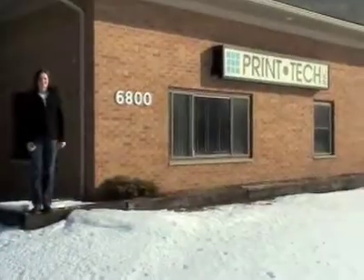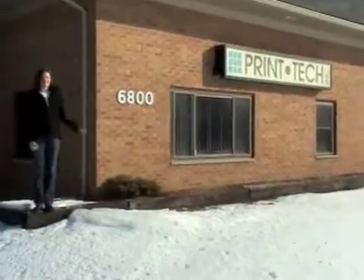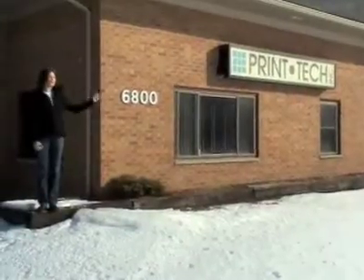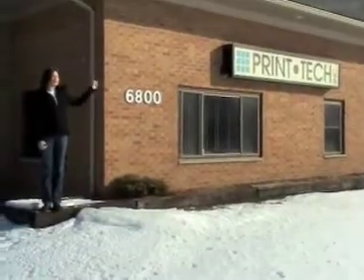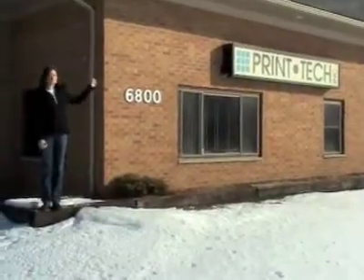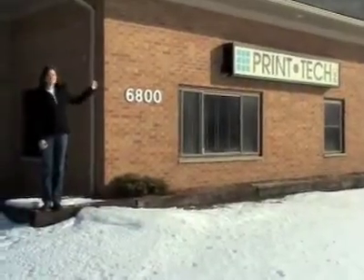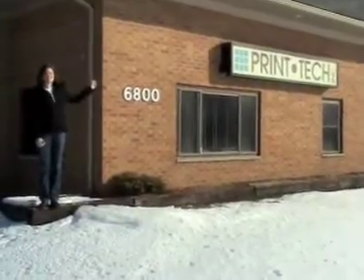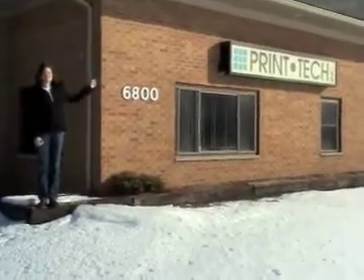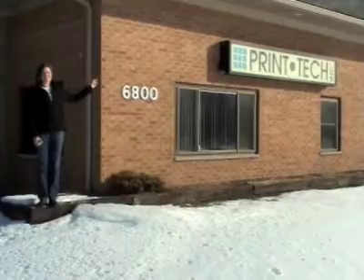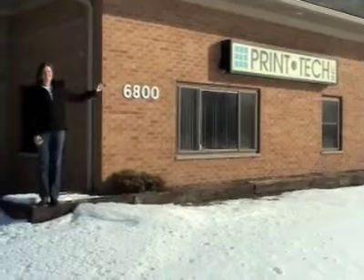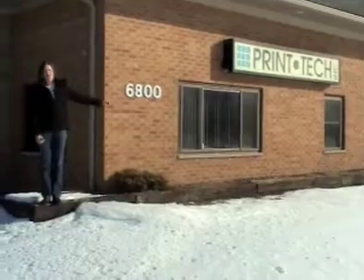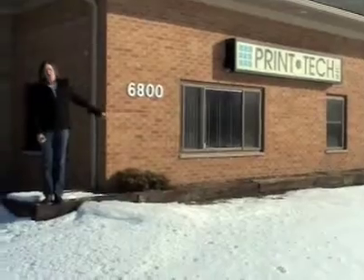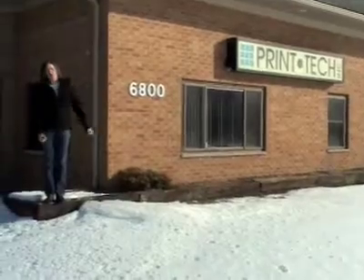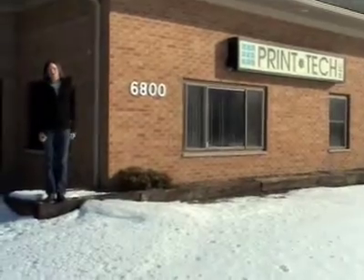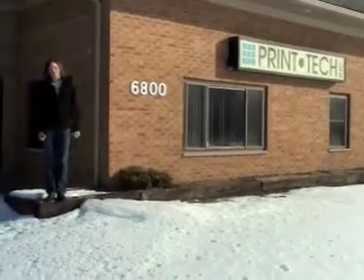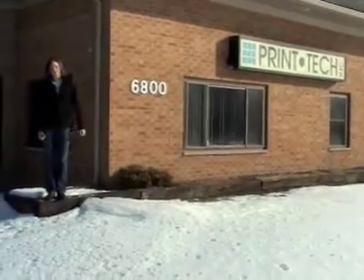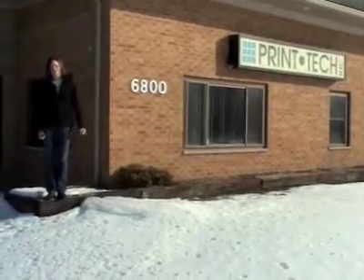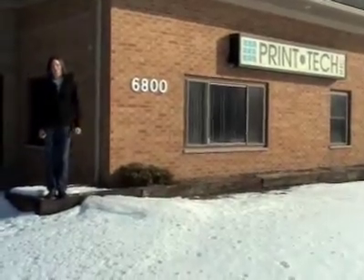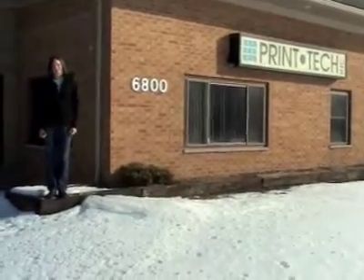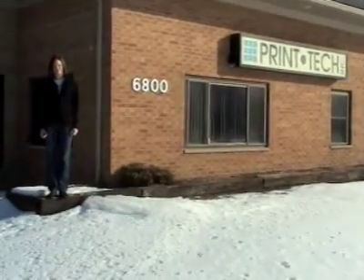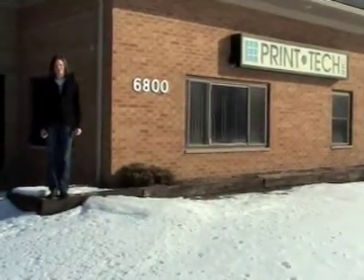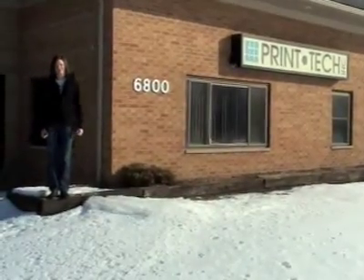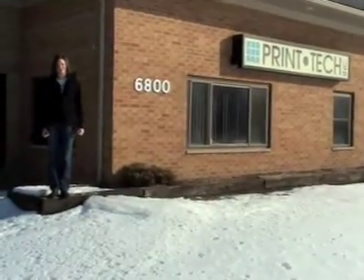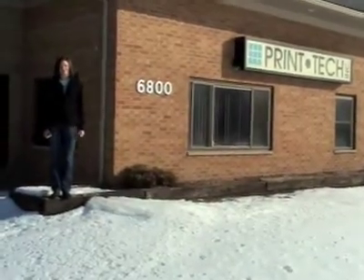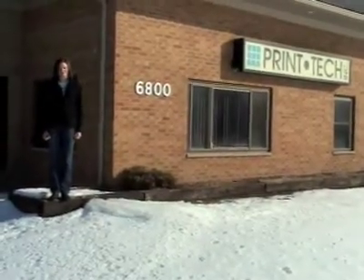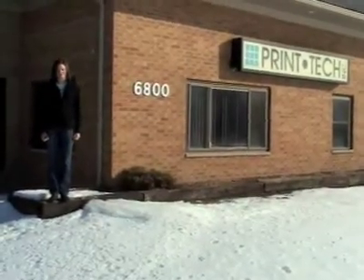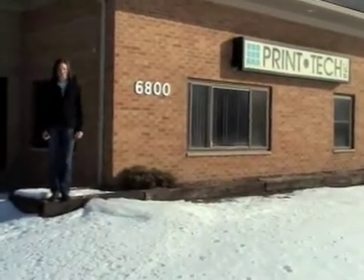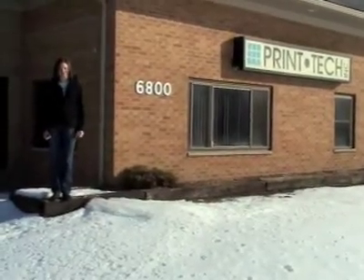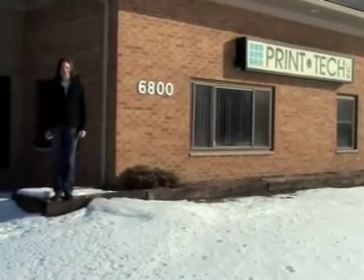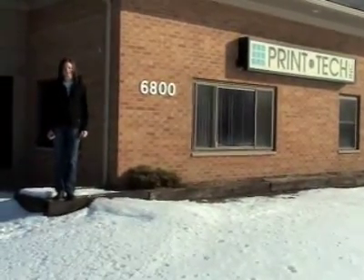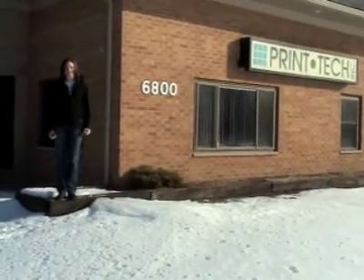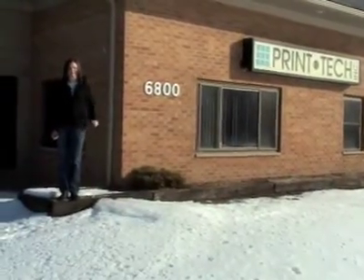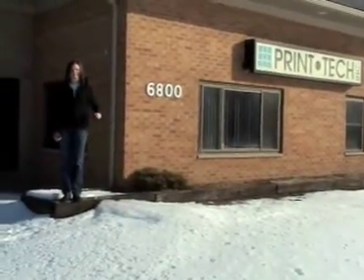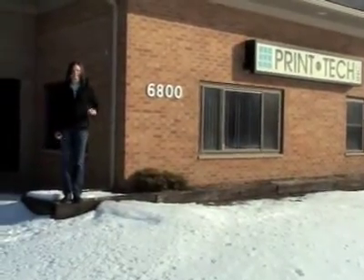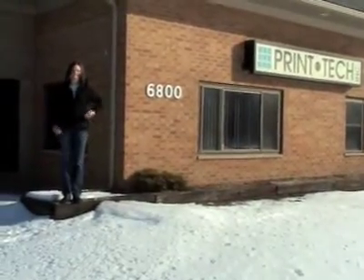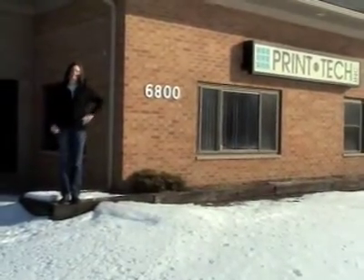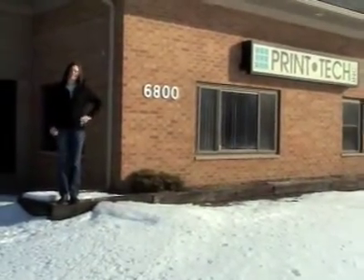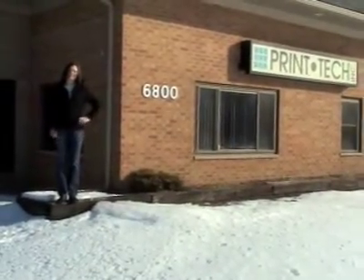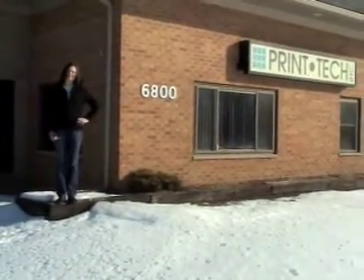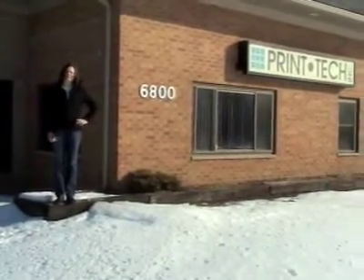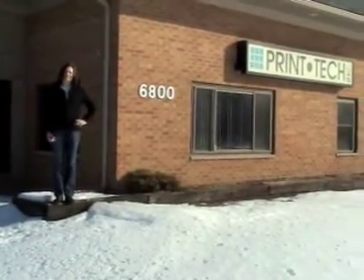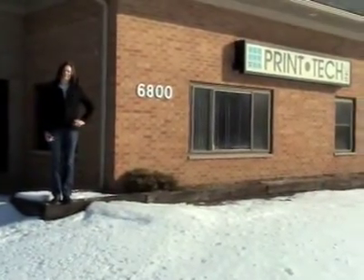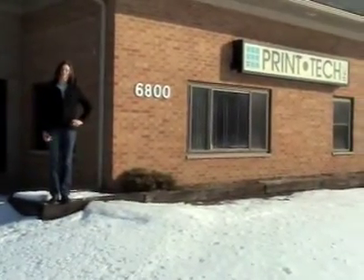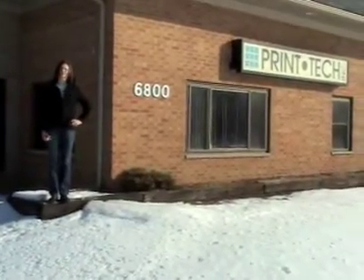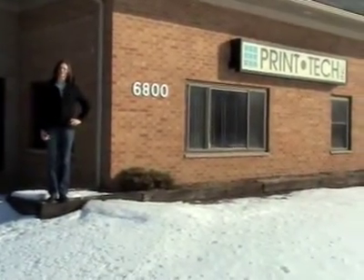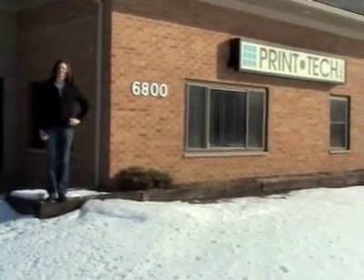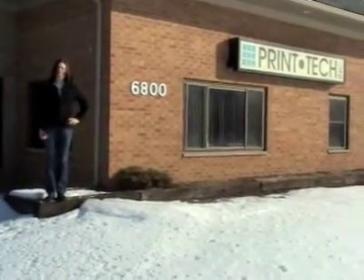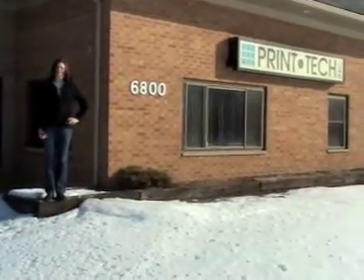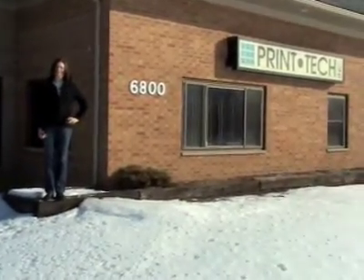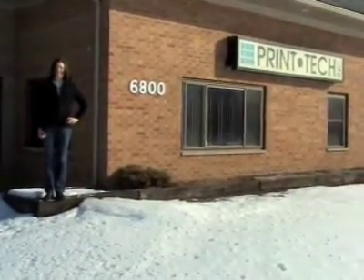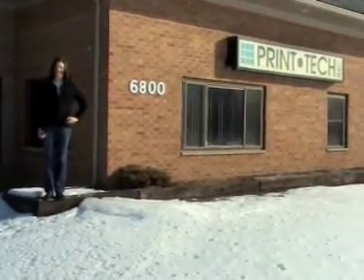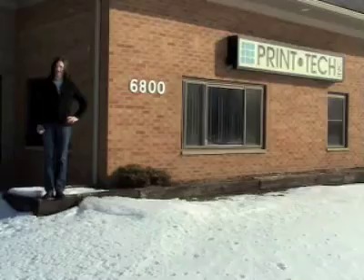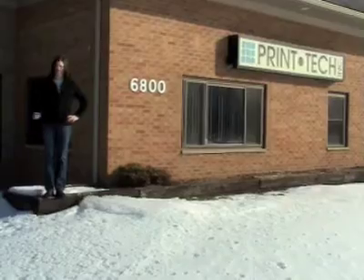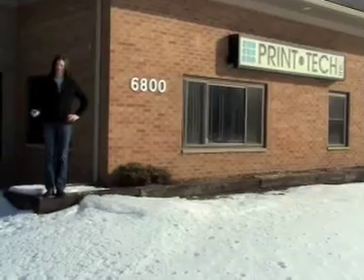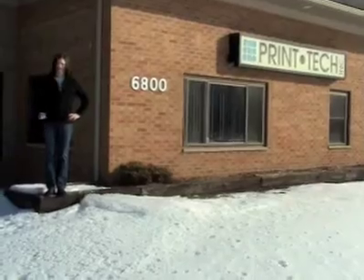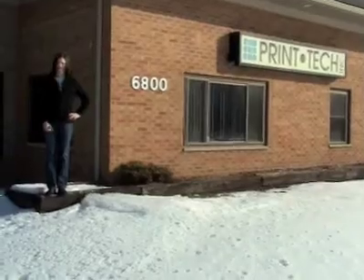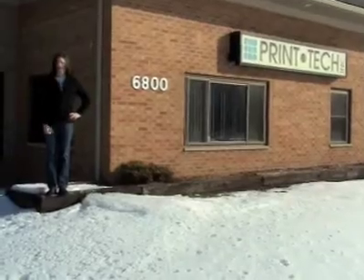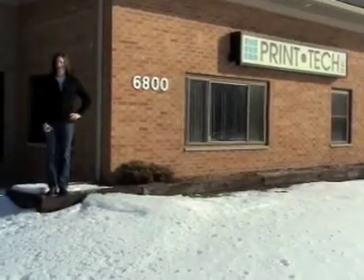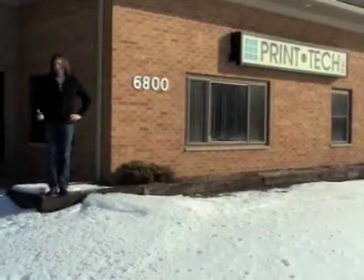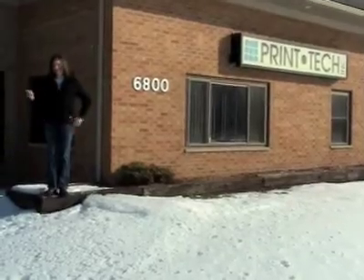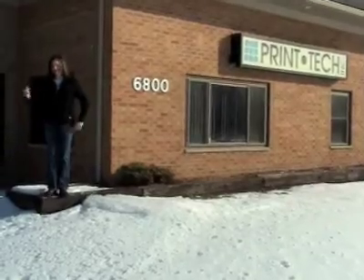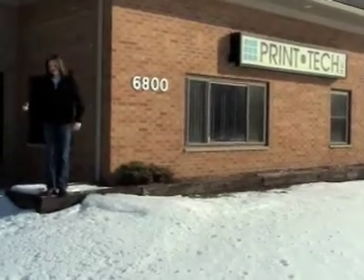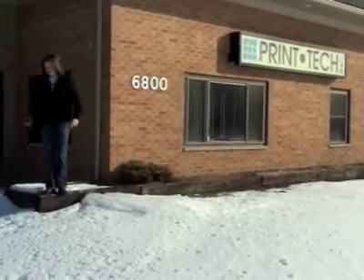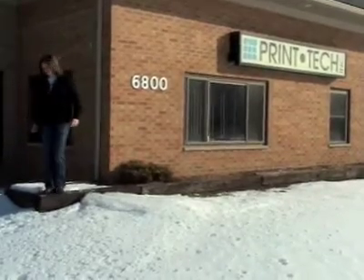I'm here at Print Tech in Ann Arbor, Michigan. They've invited me to speak with John Whitaker, a bindery expert with over 30 years of experience. I'm sure we'll learn a lot. Let's go.